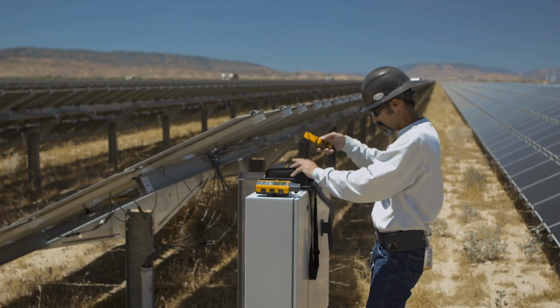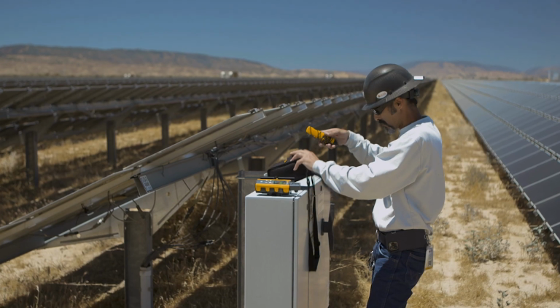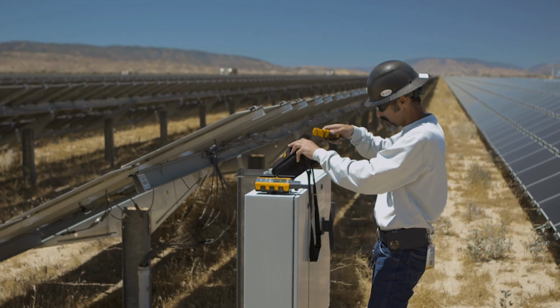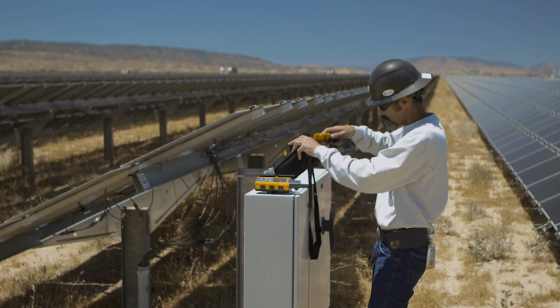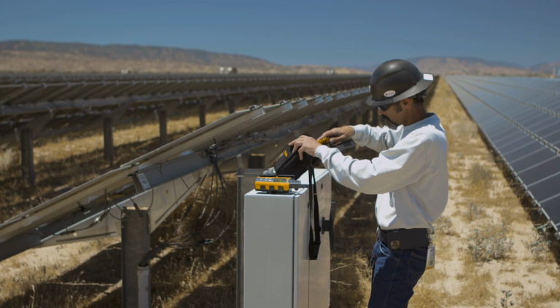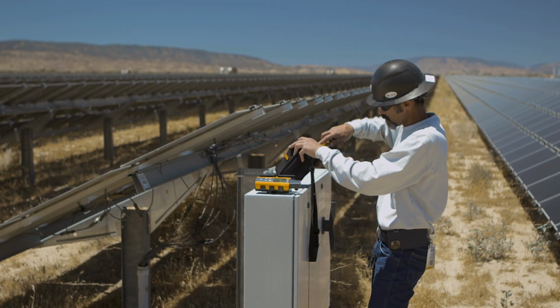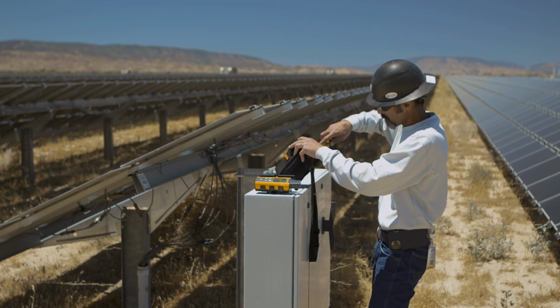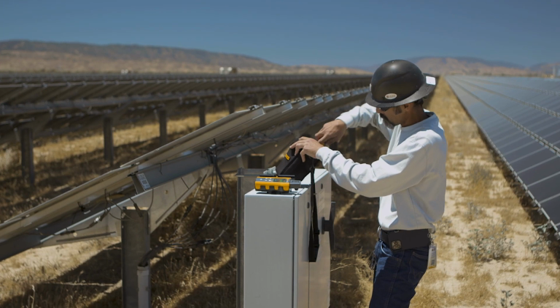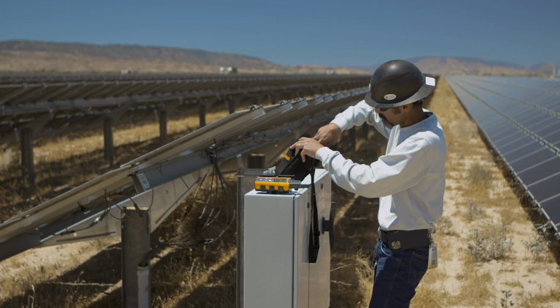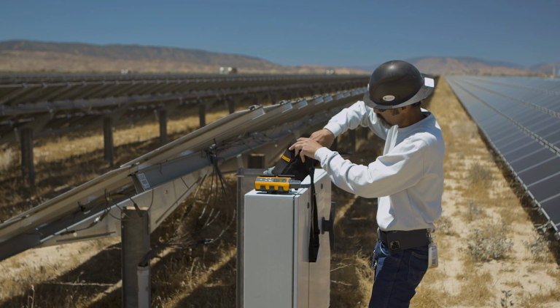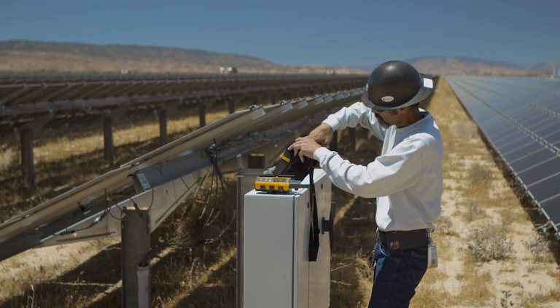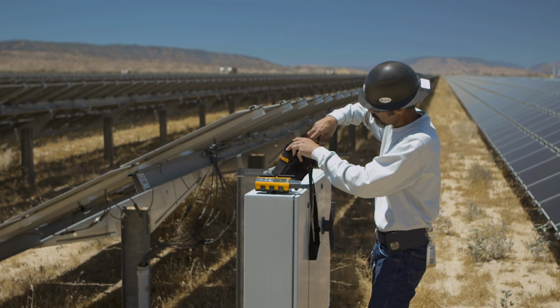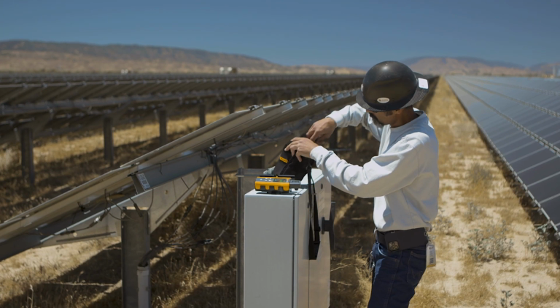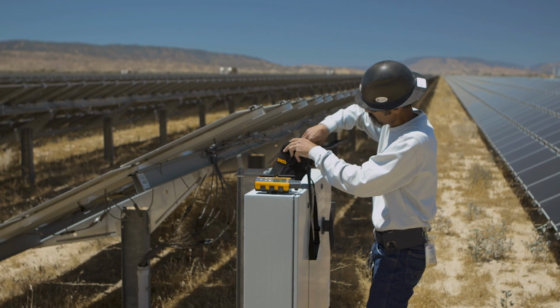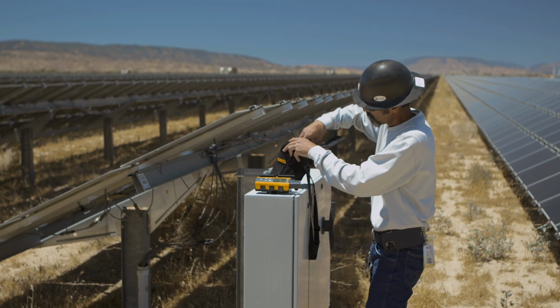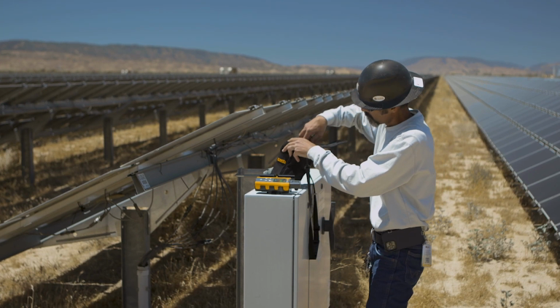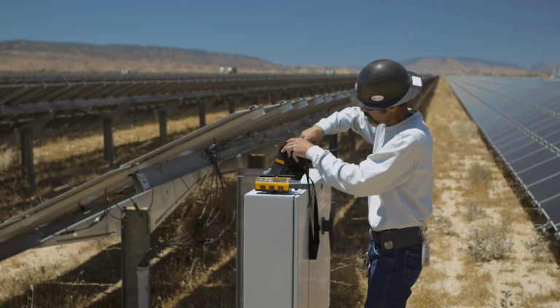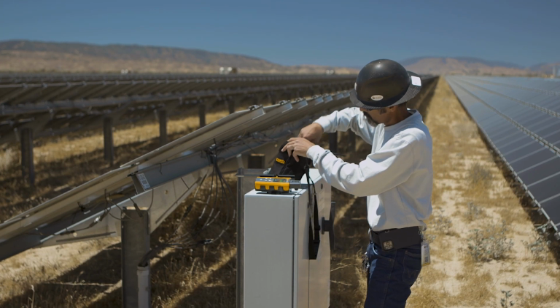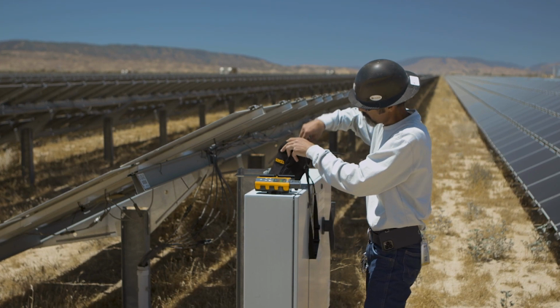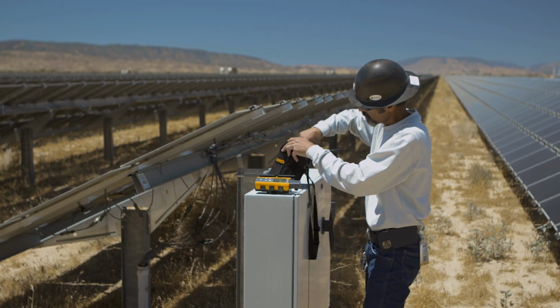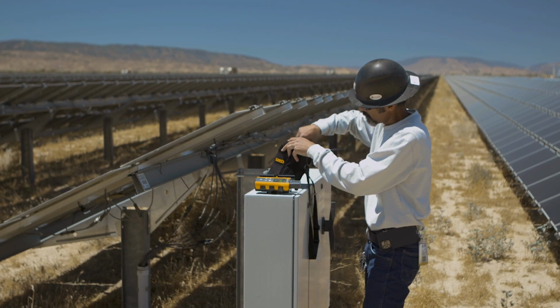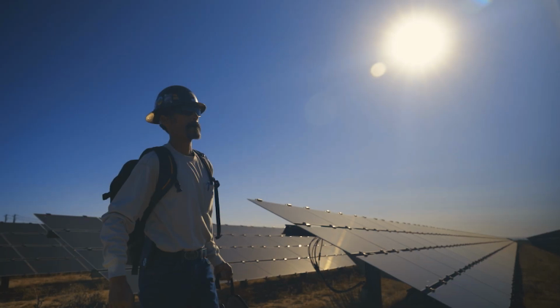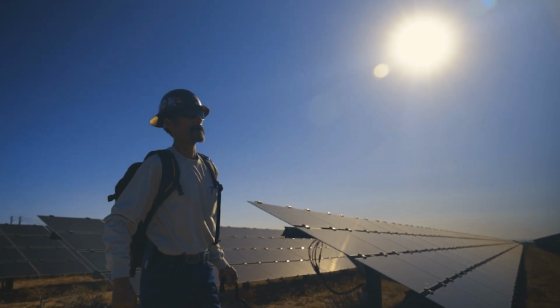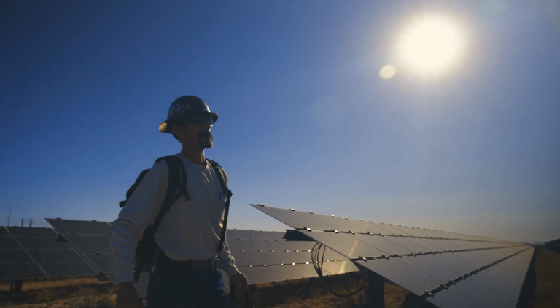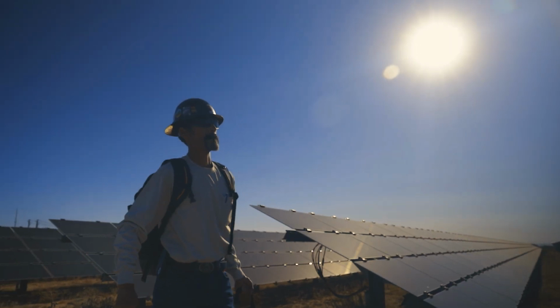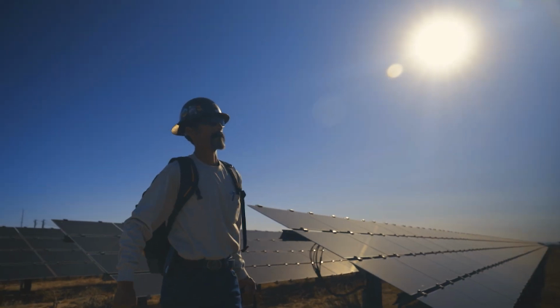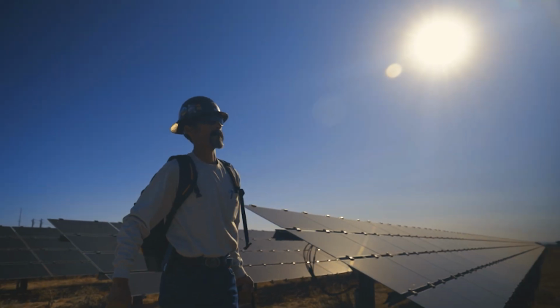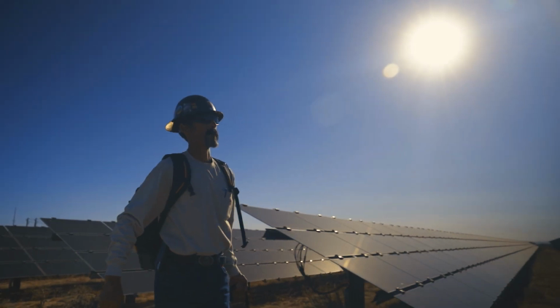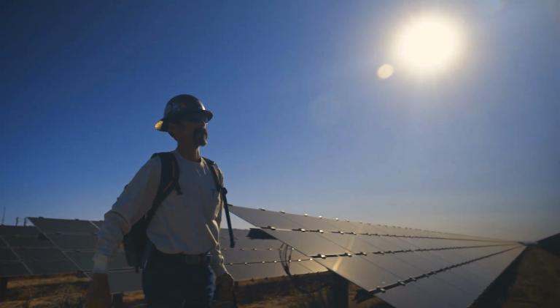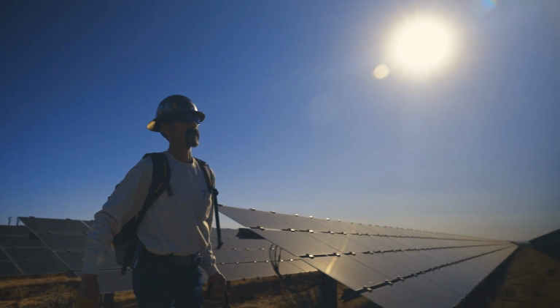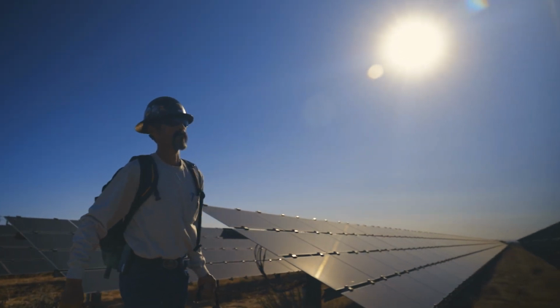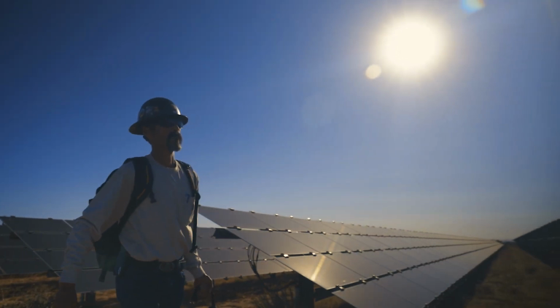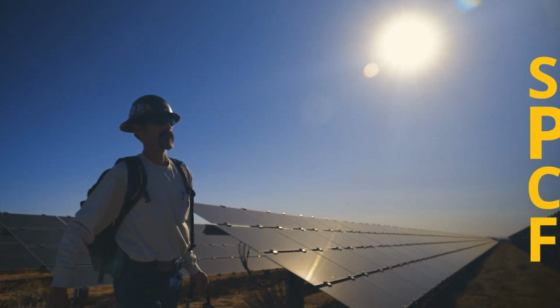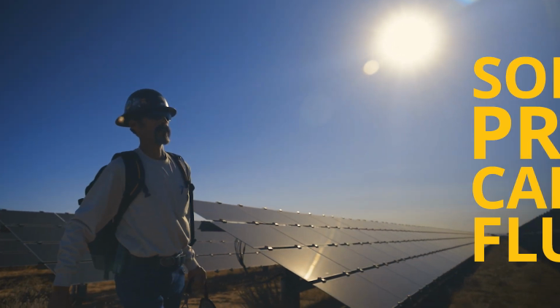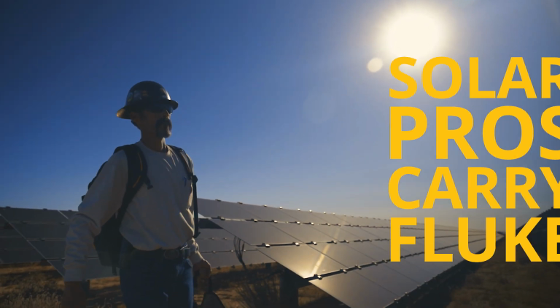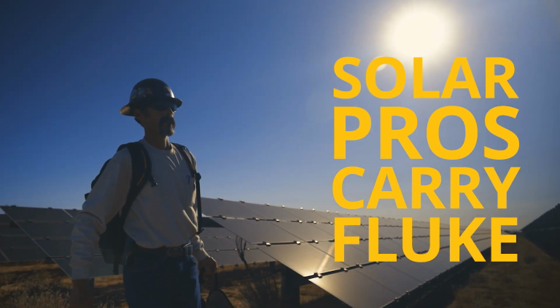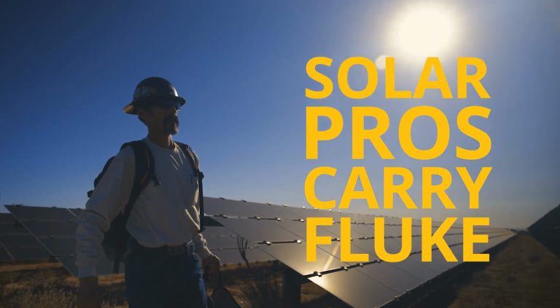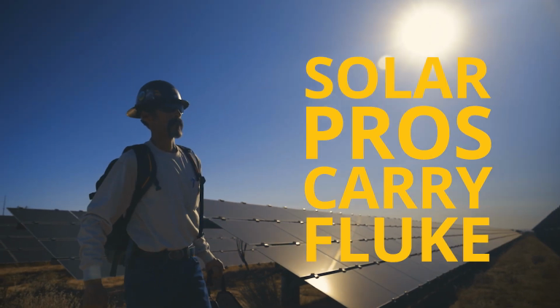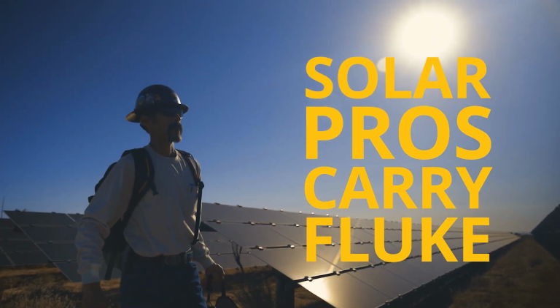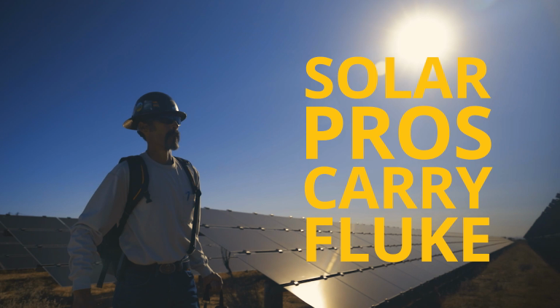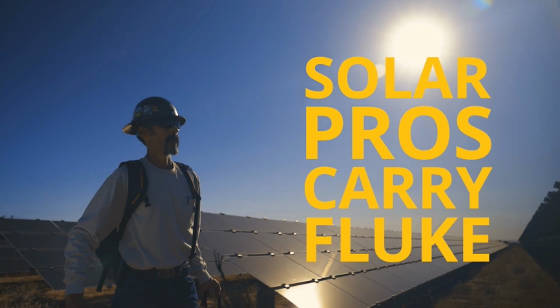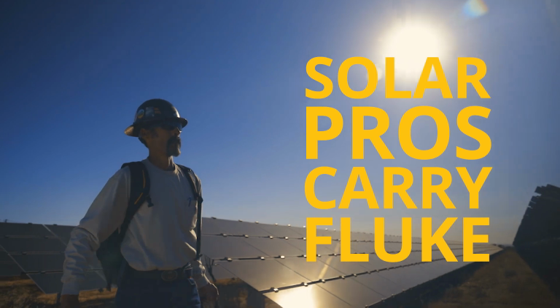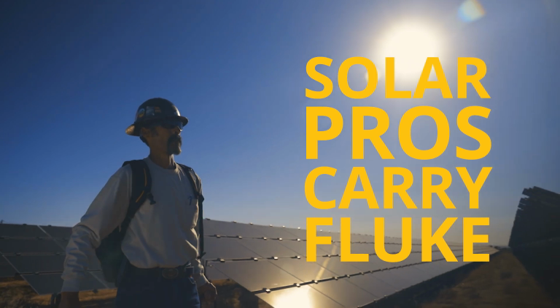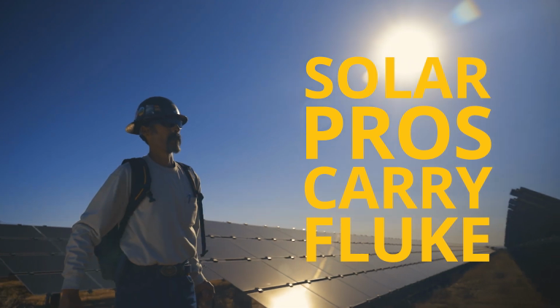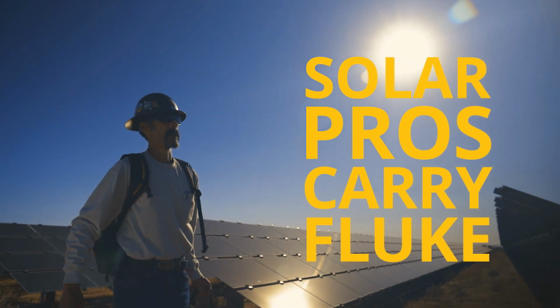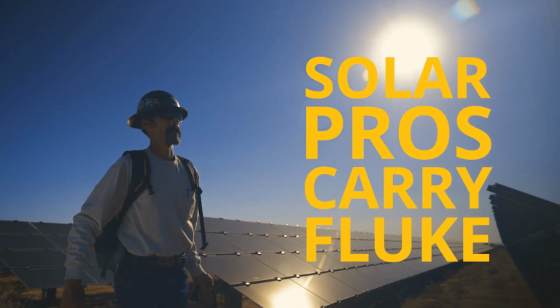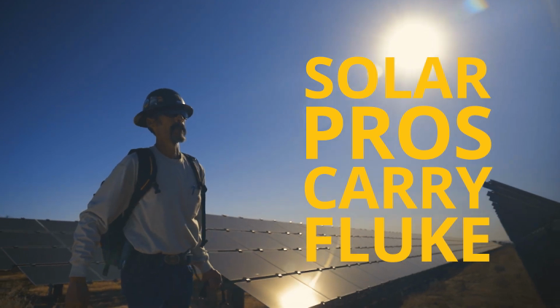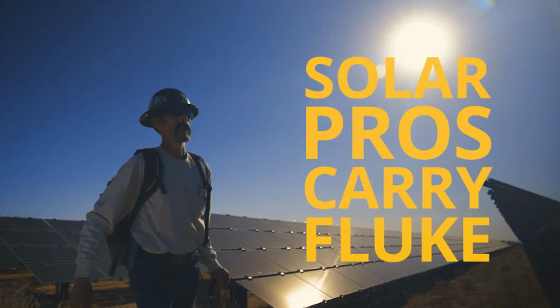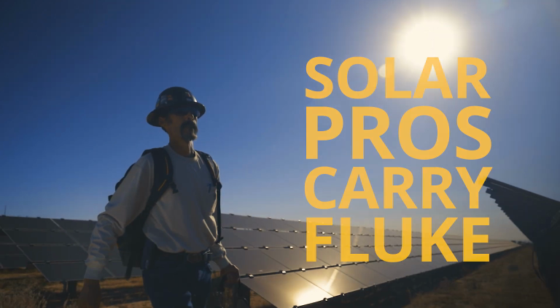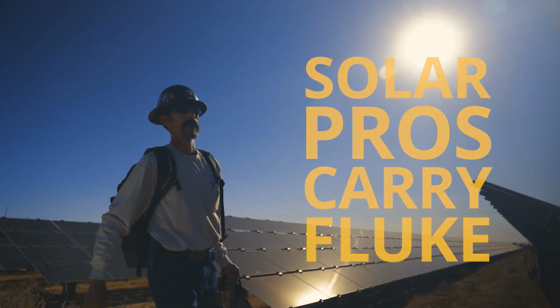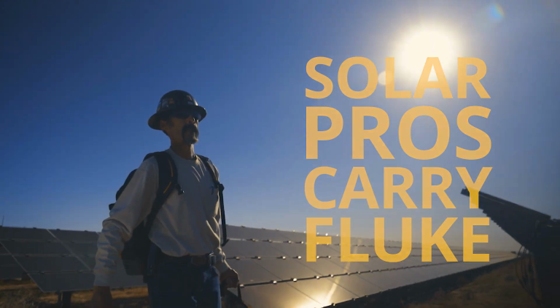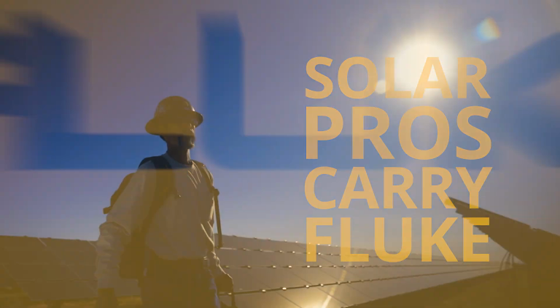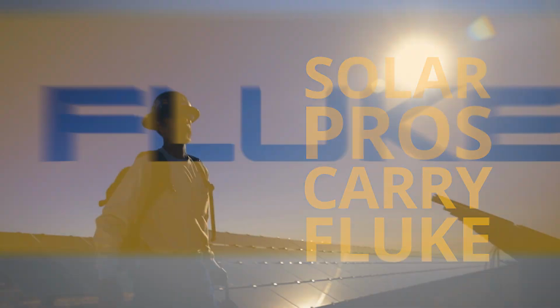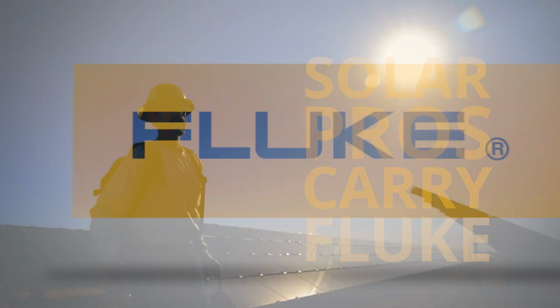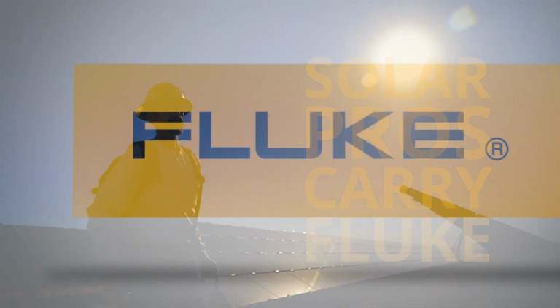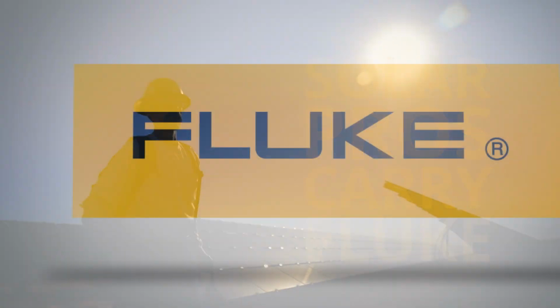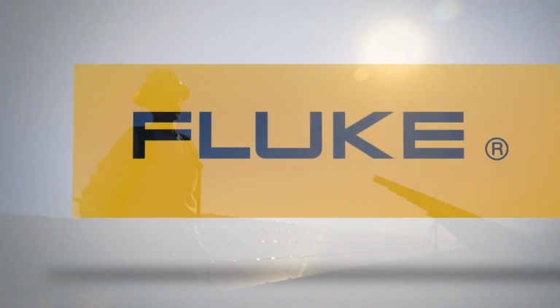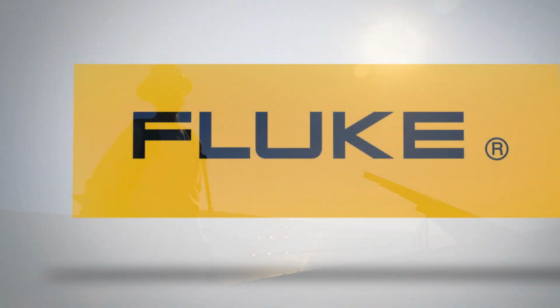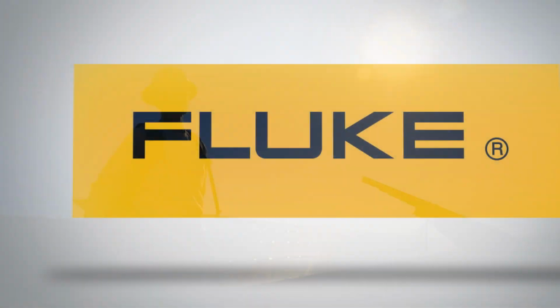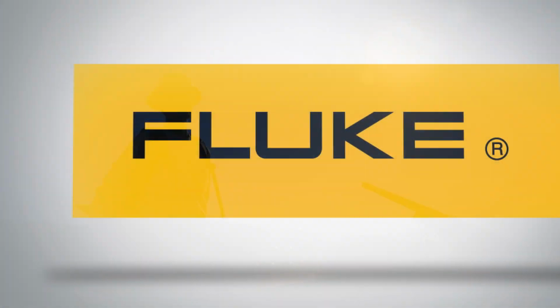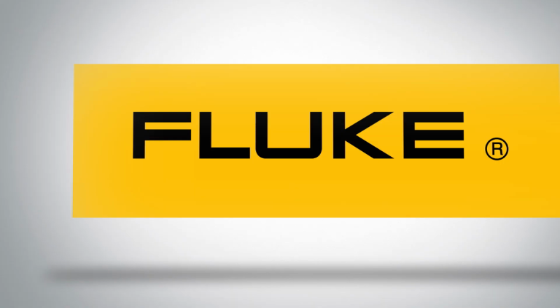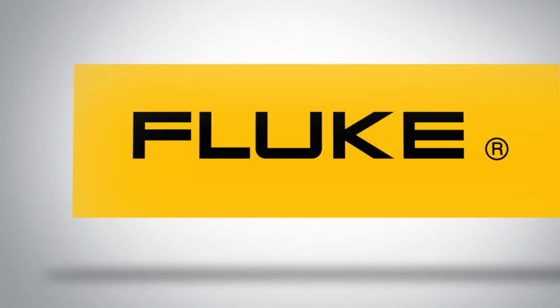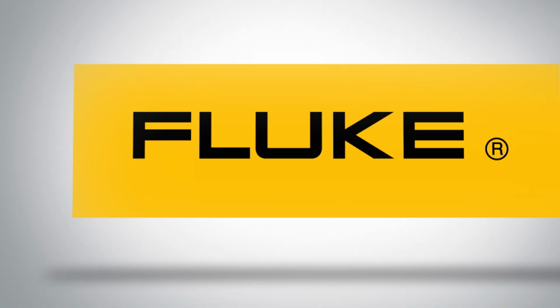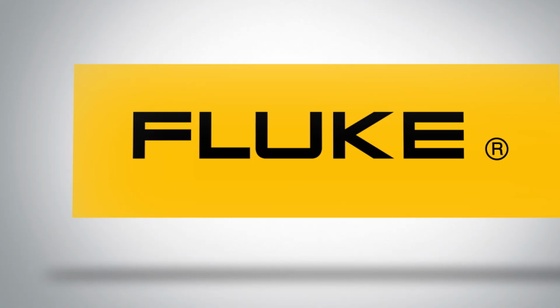Making your workflow faster and more efficient, so you can get to your next job faster or get home sooner.